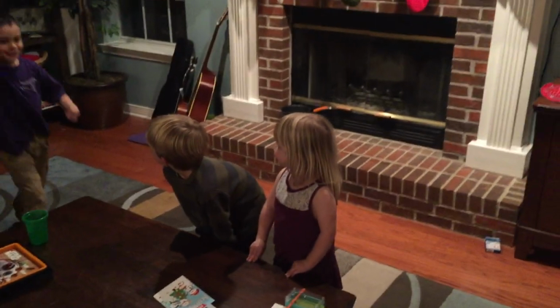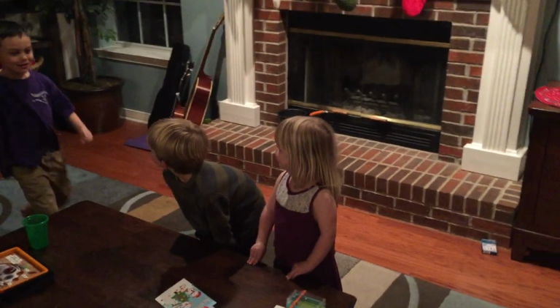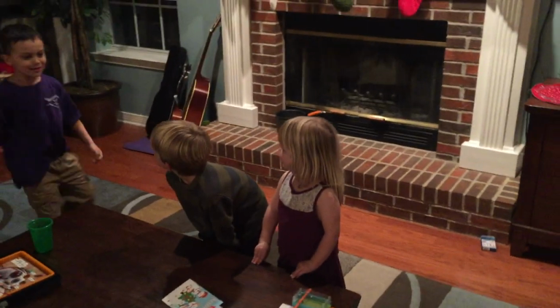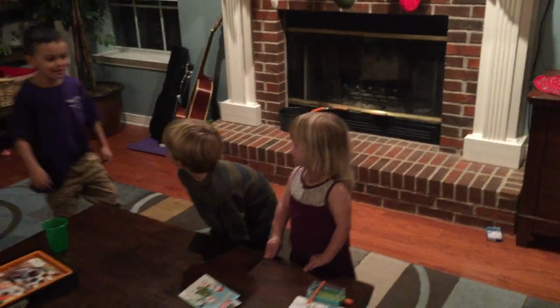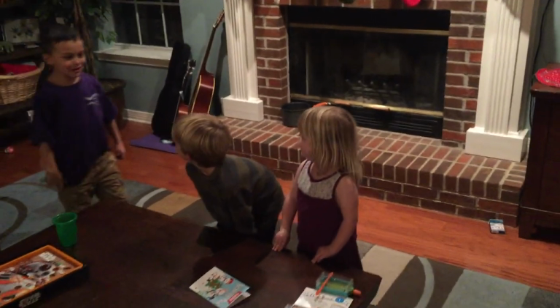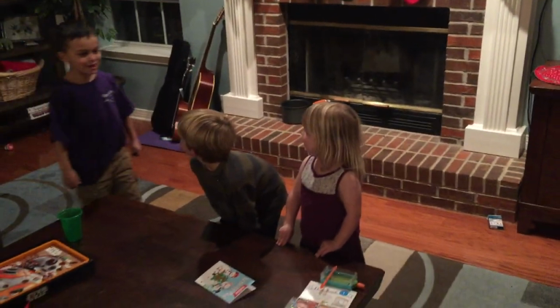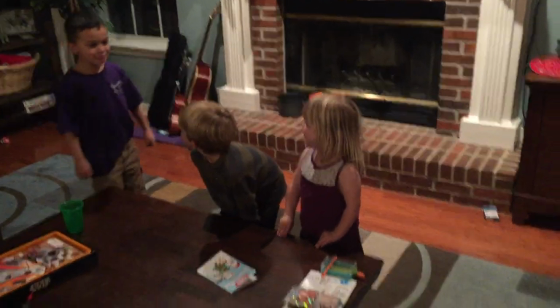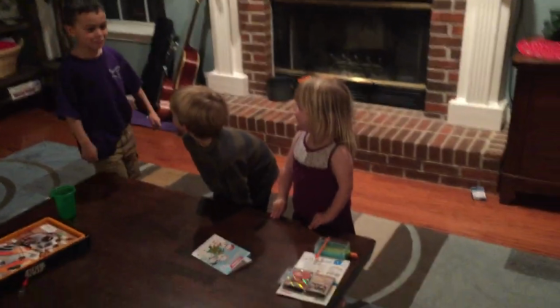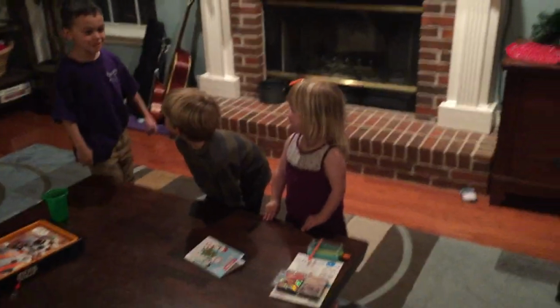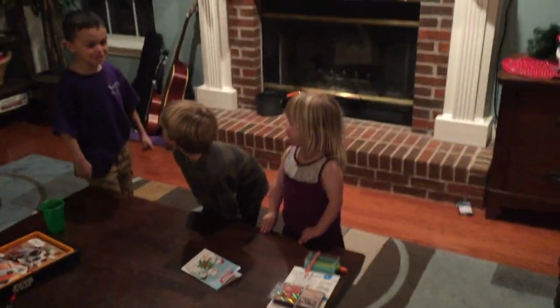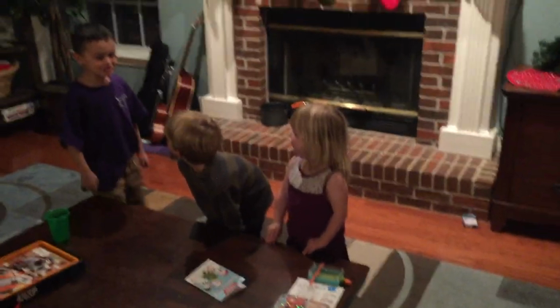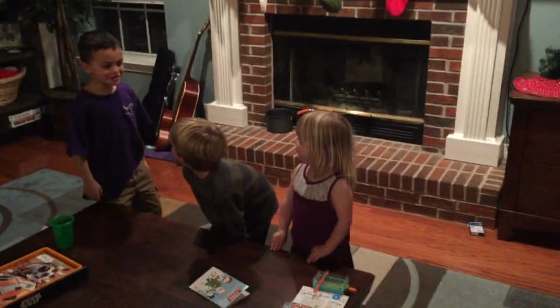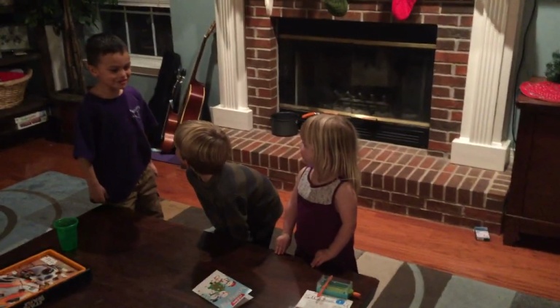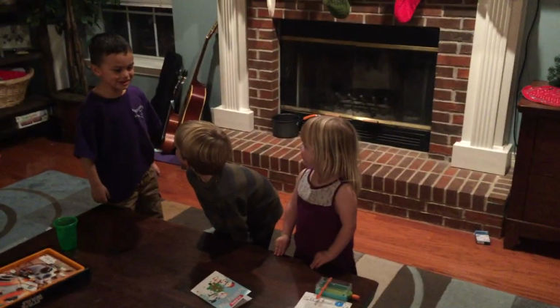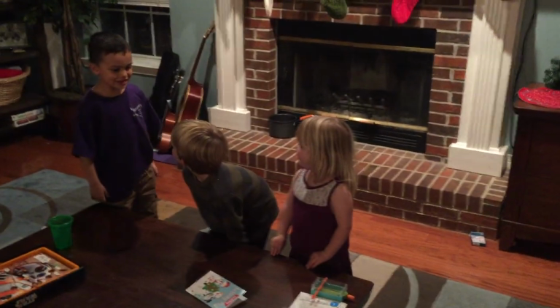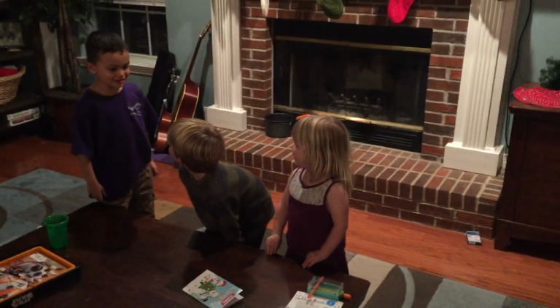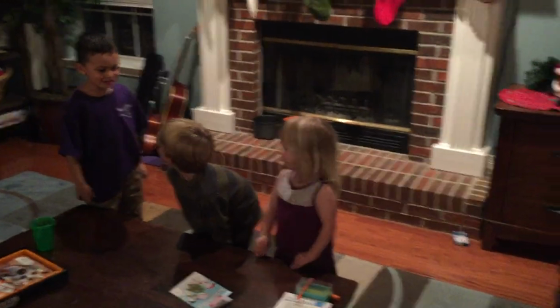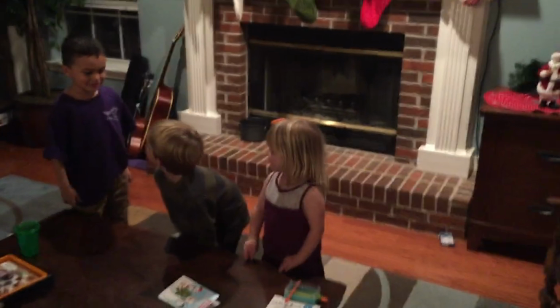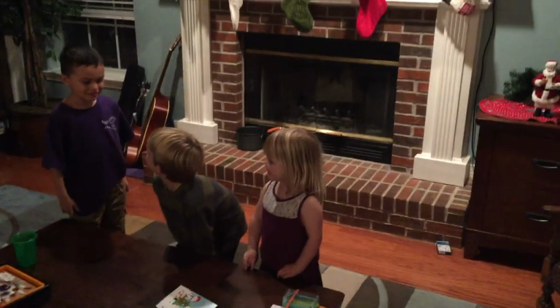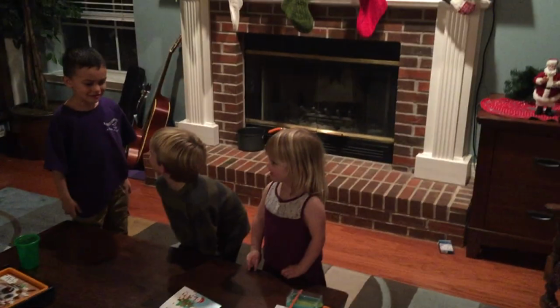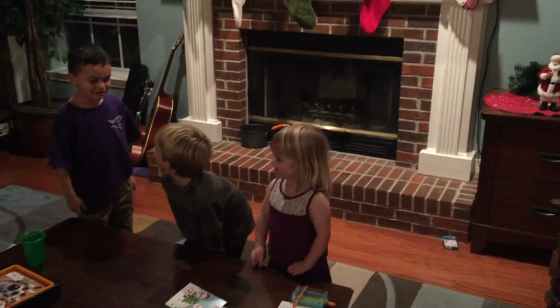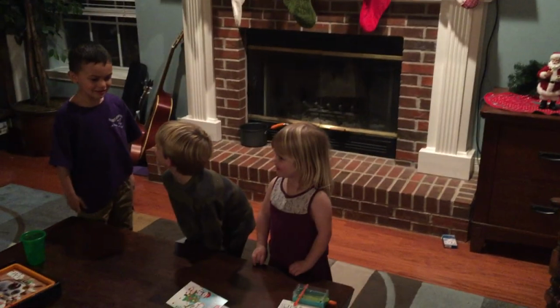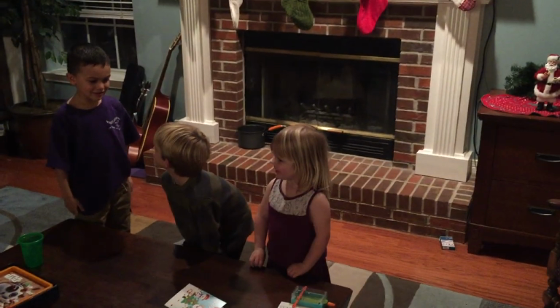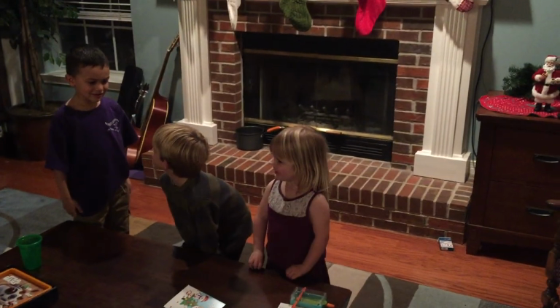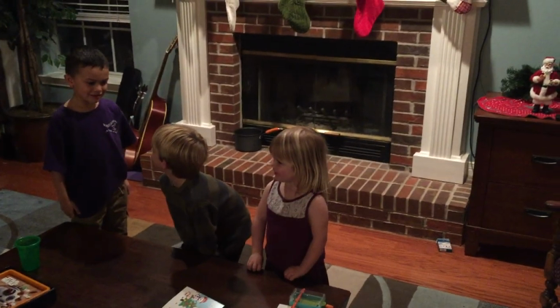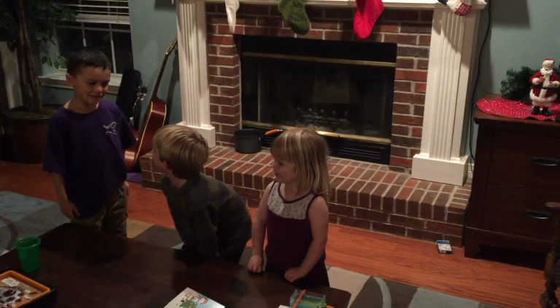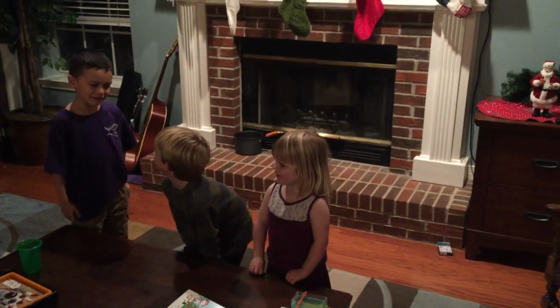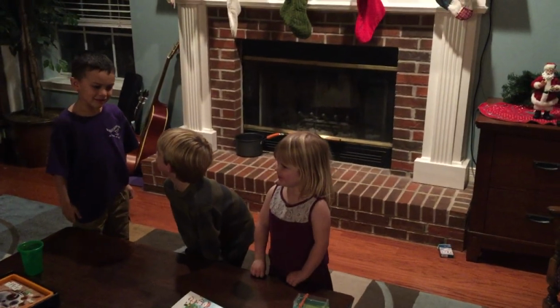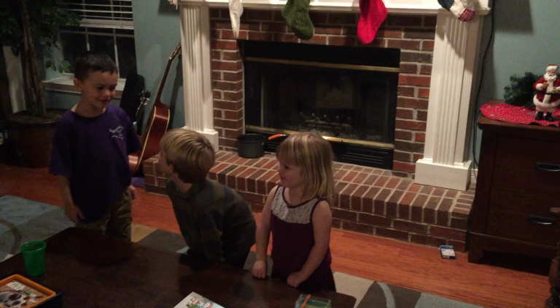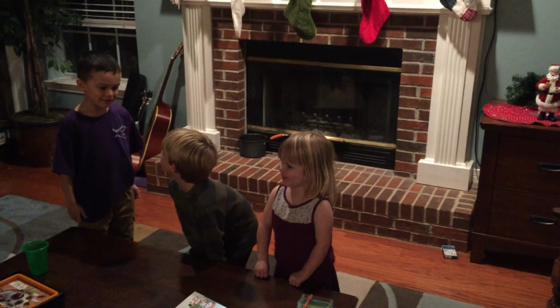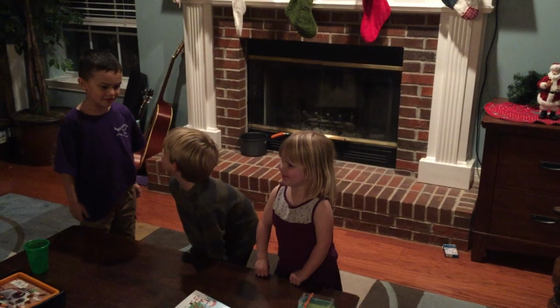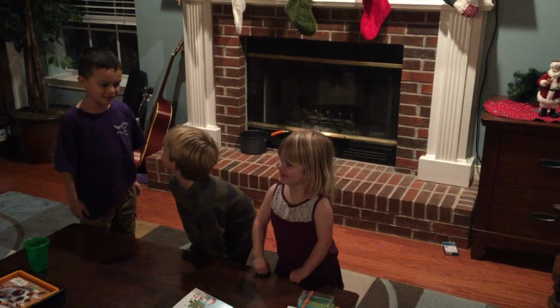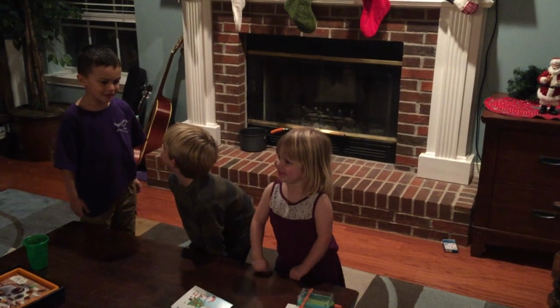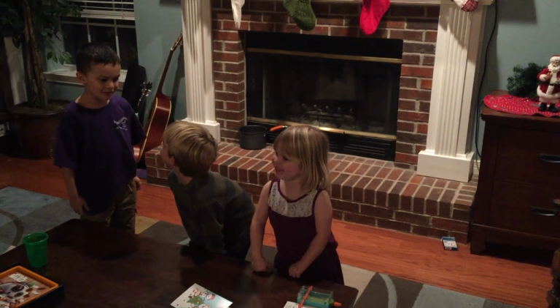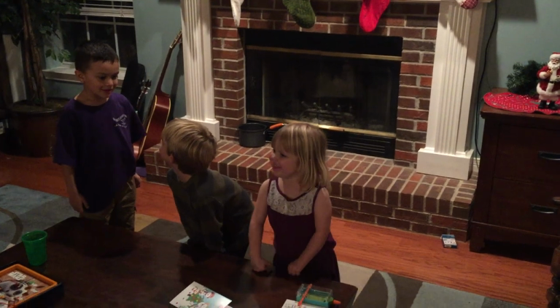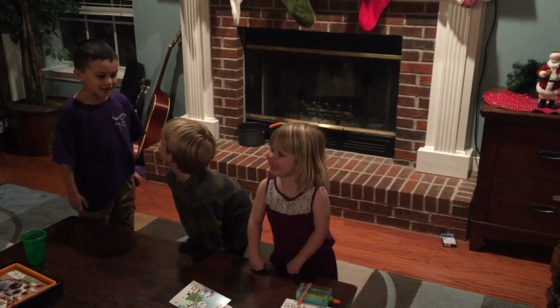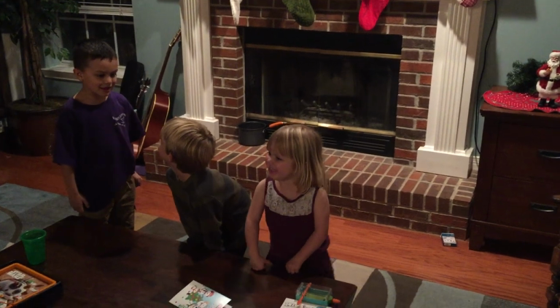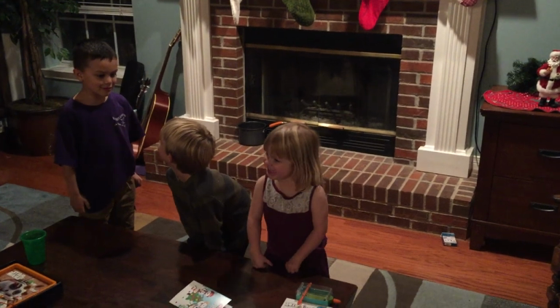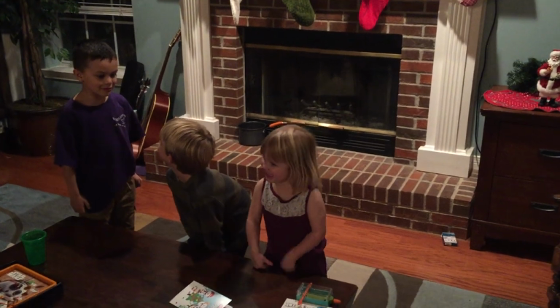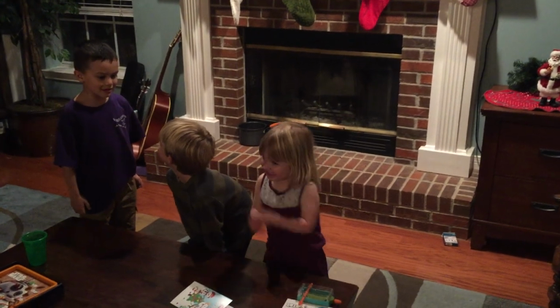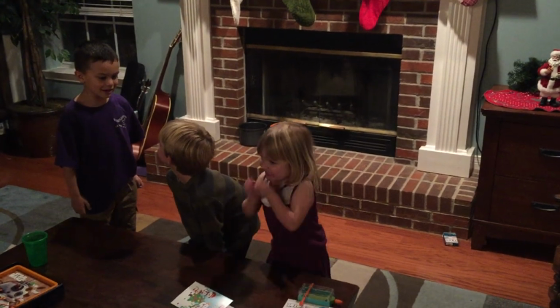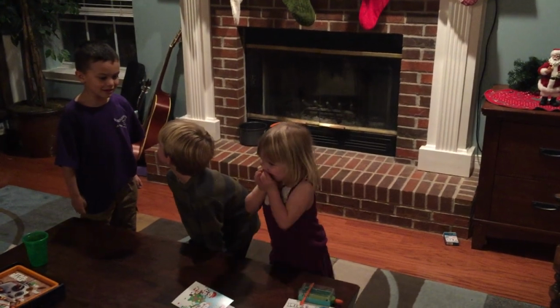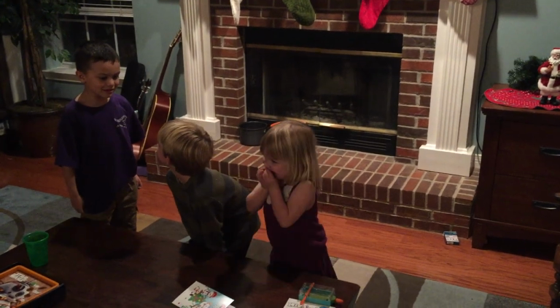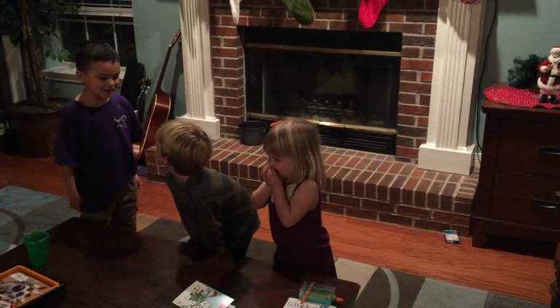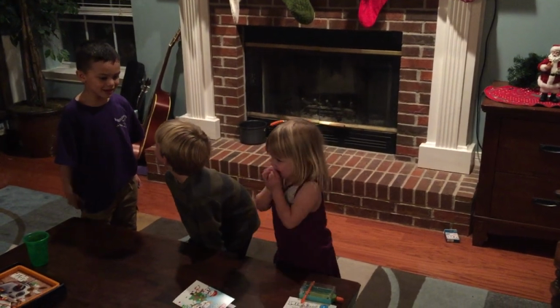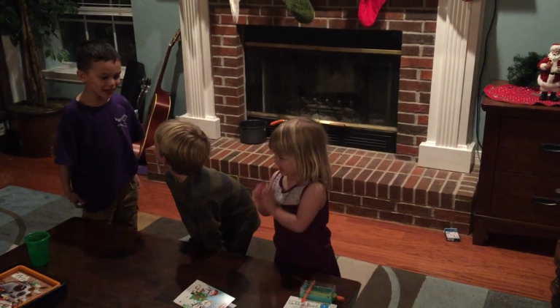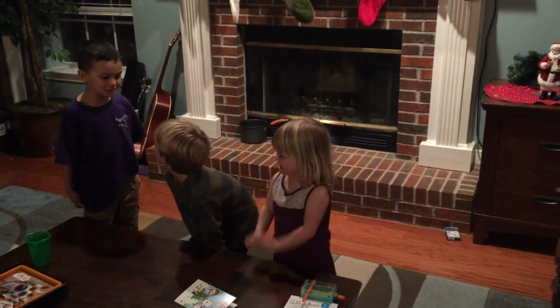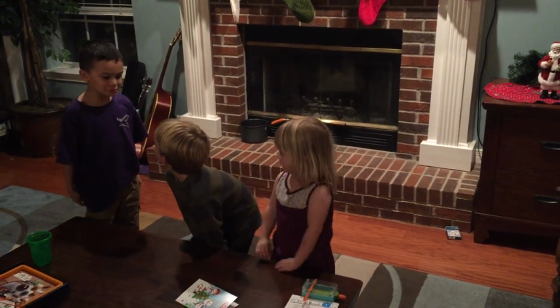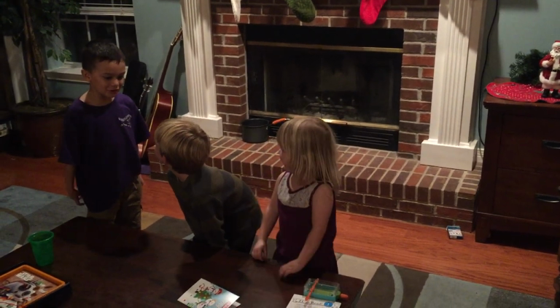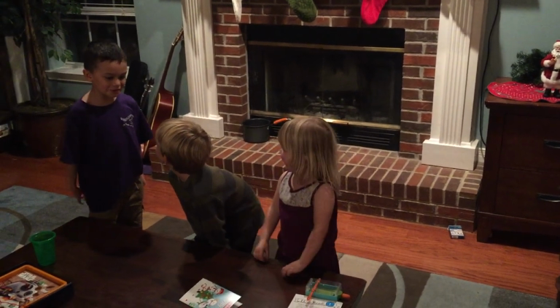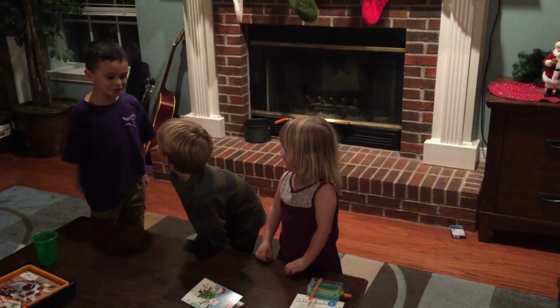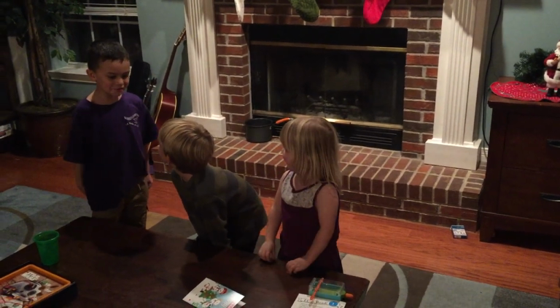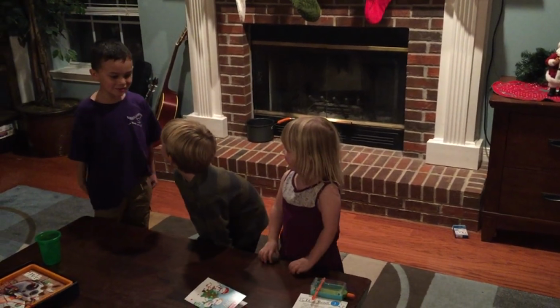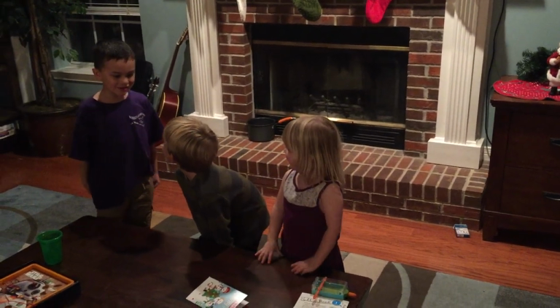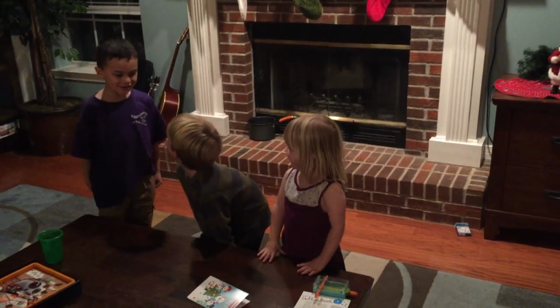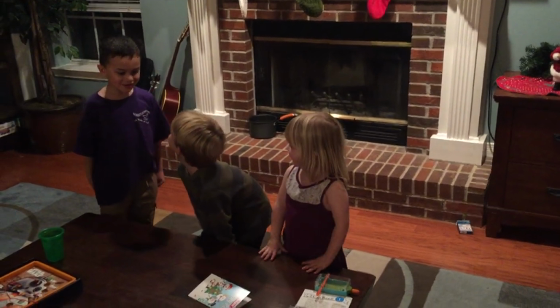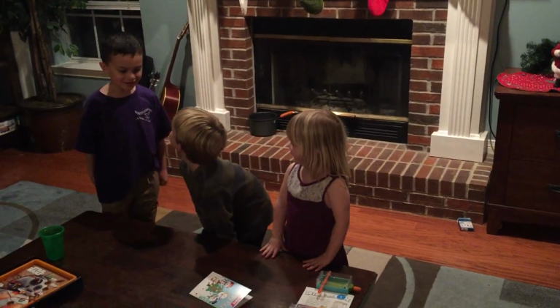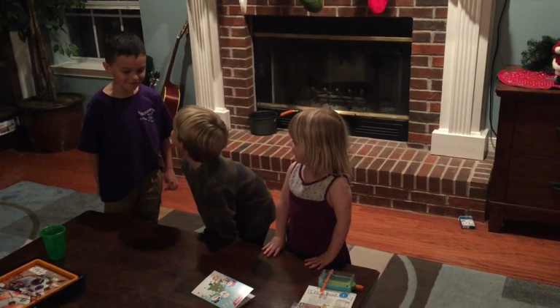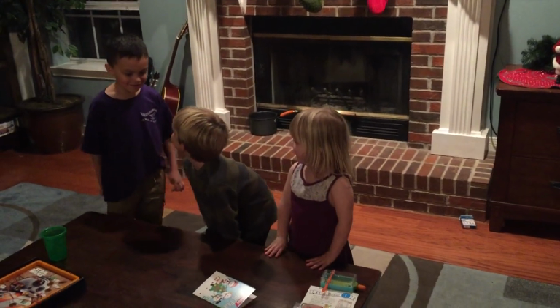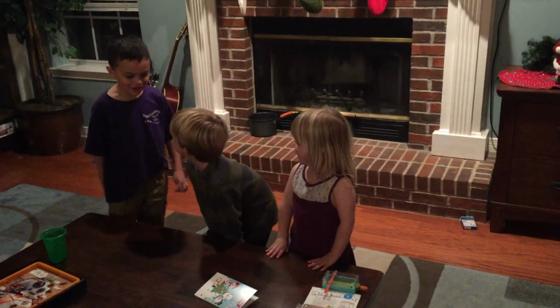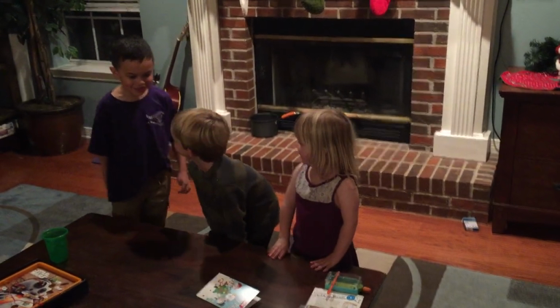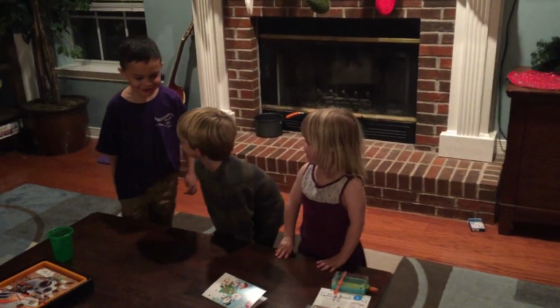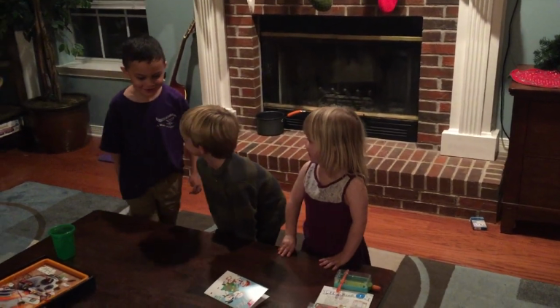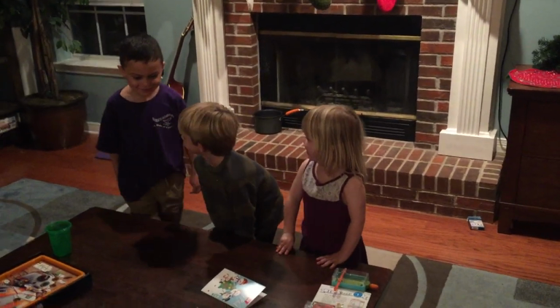Hey, hey, what are you doing? We're sitting on an invisible bench. Can I join you? Yes. Thank you.